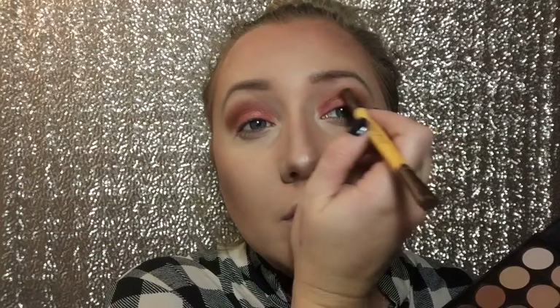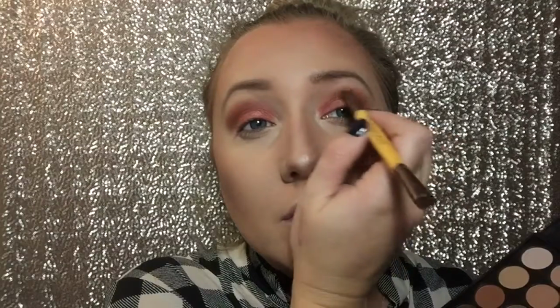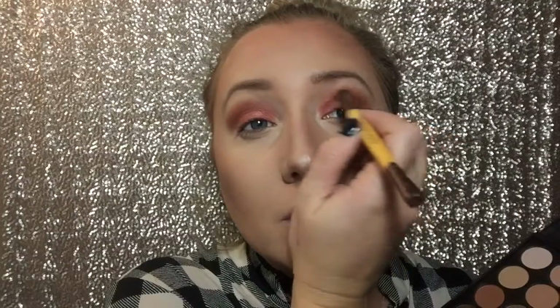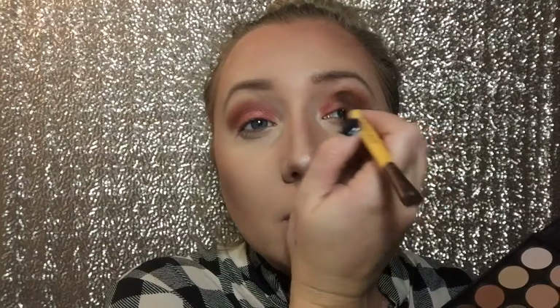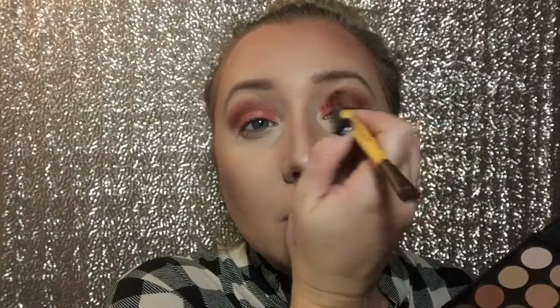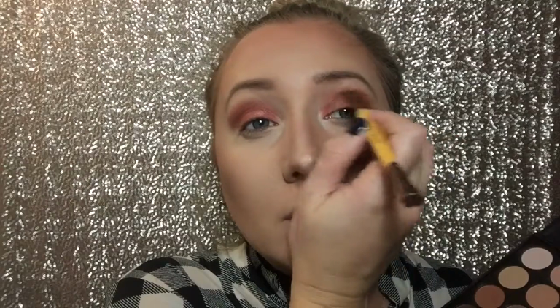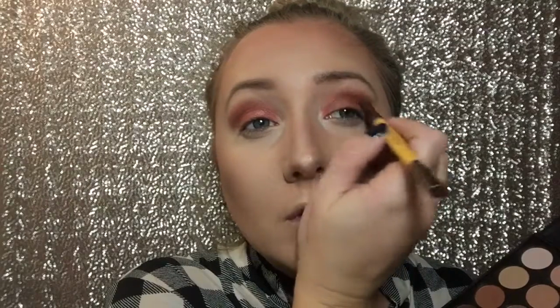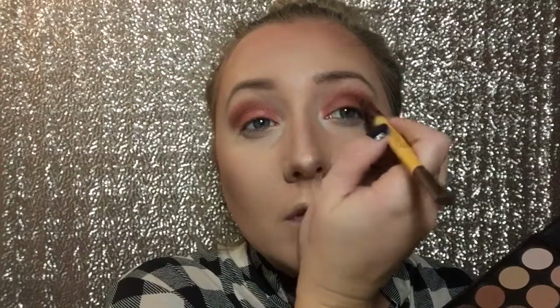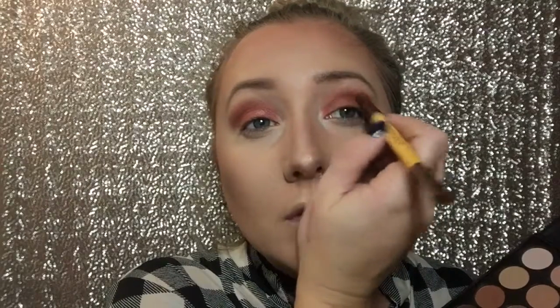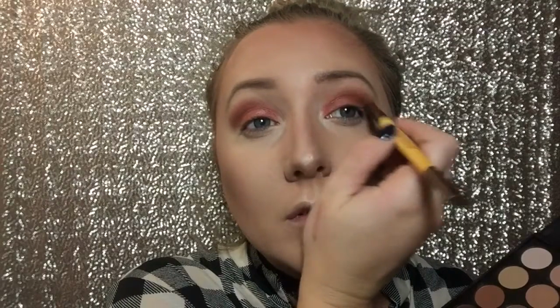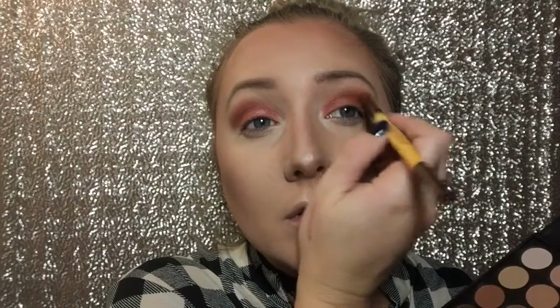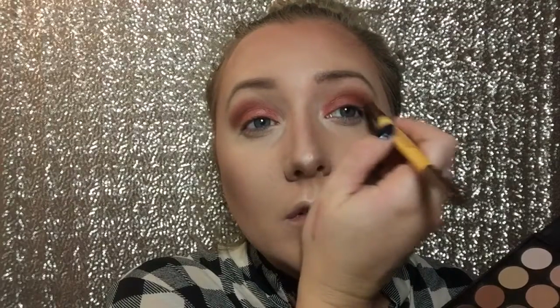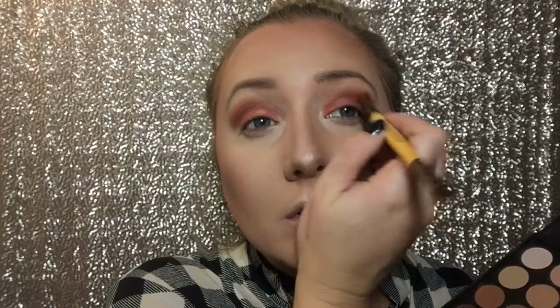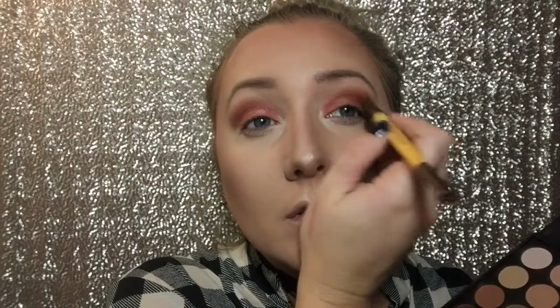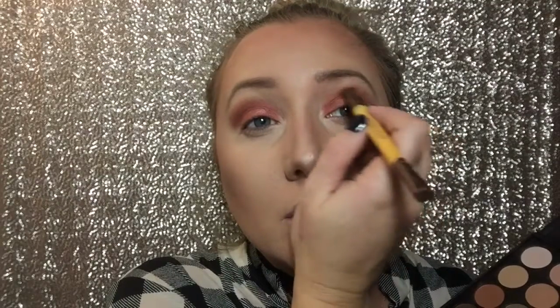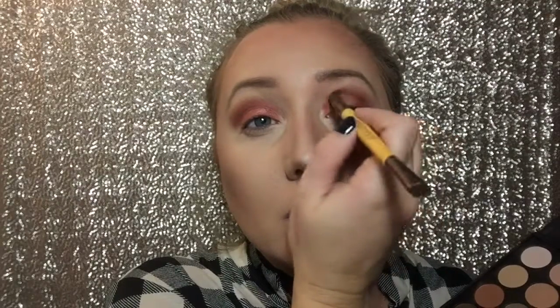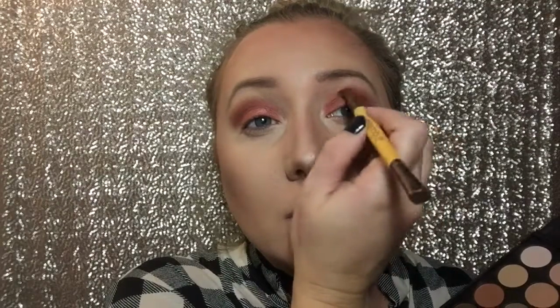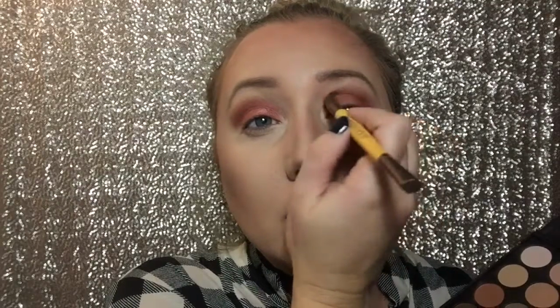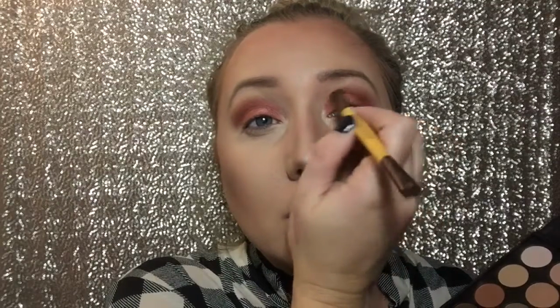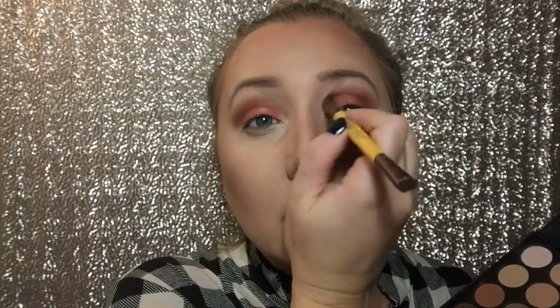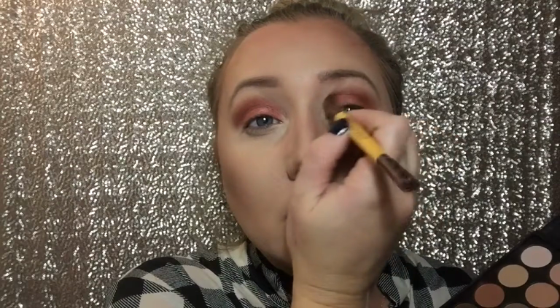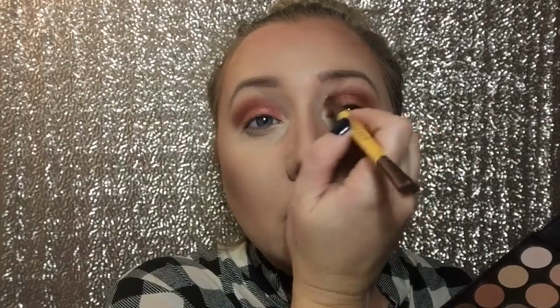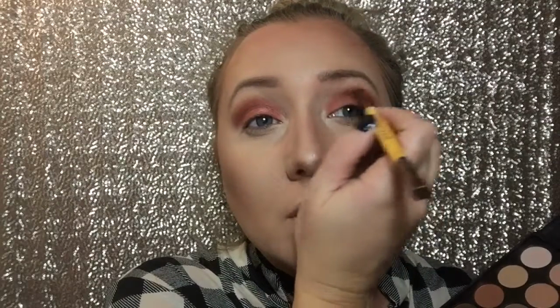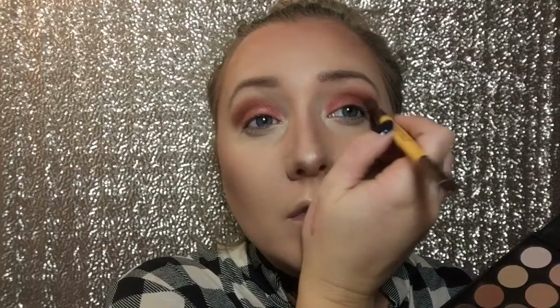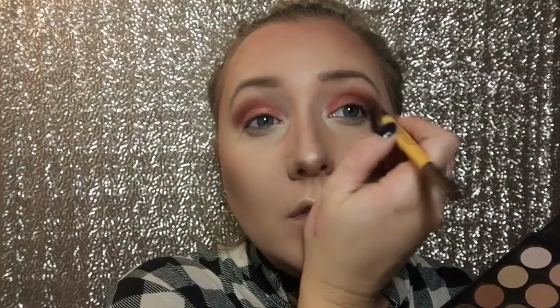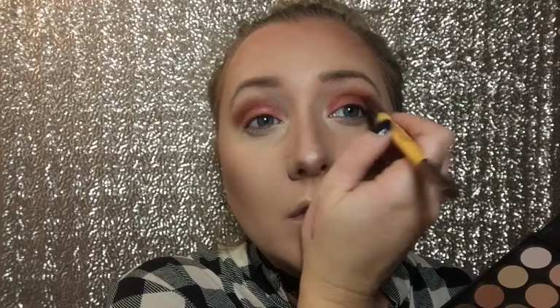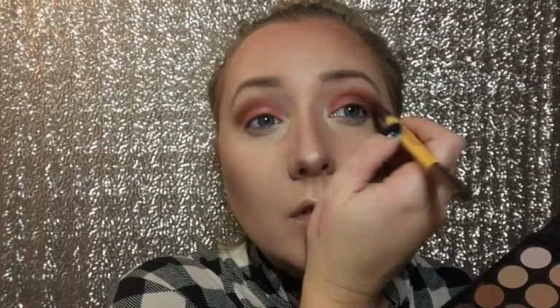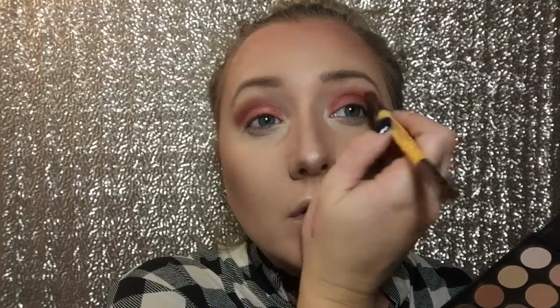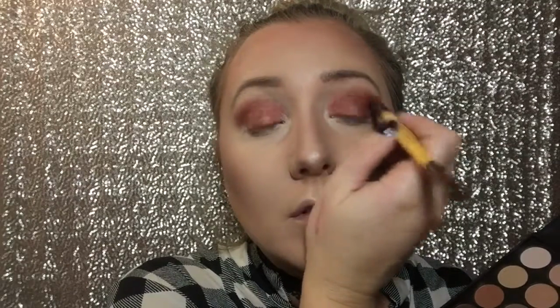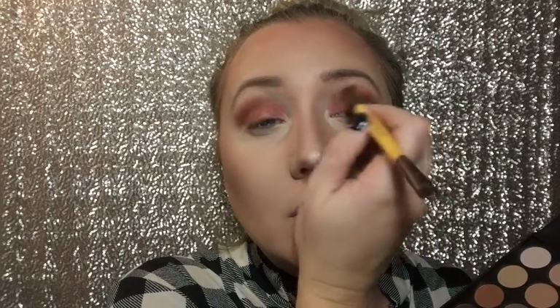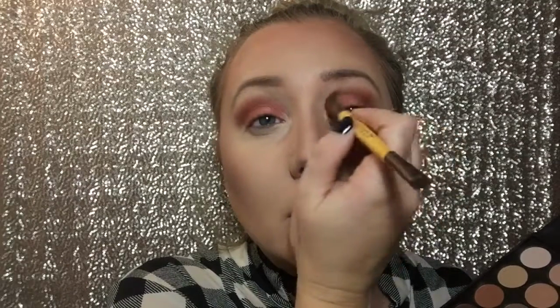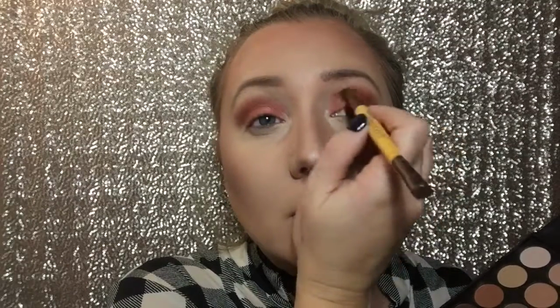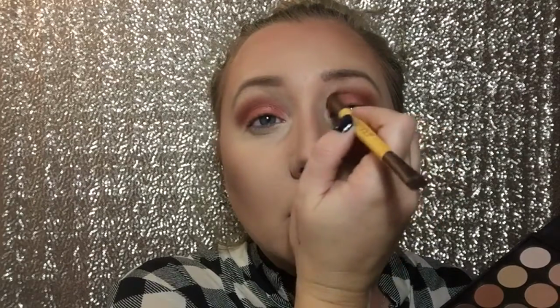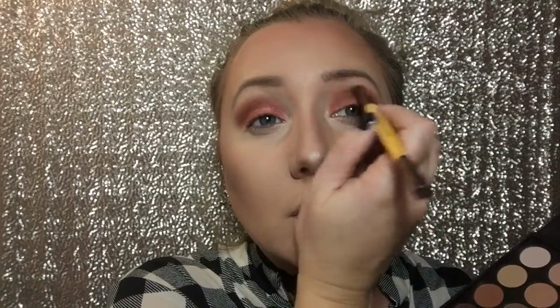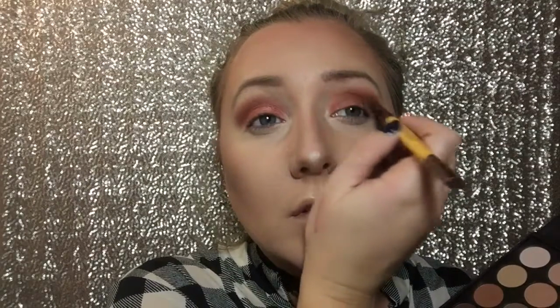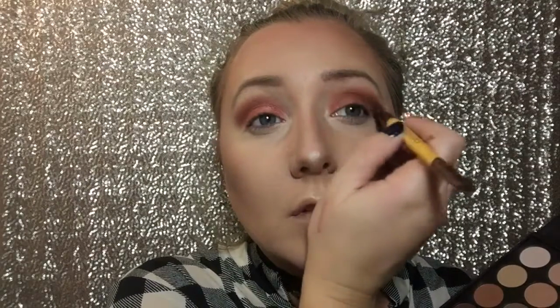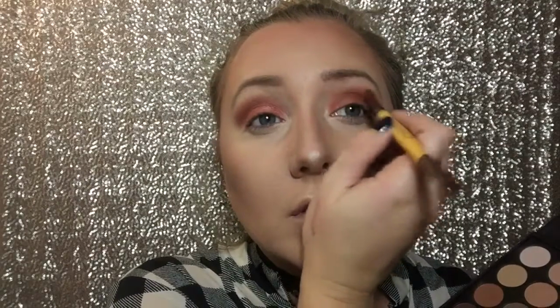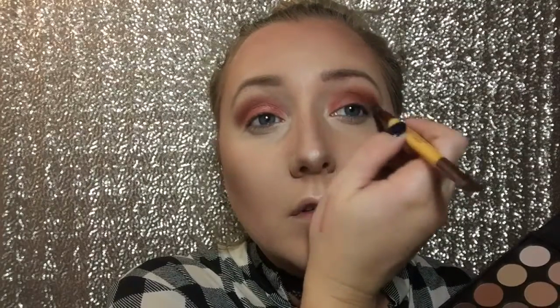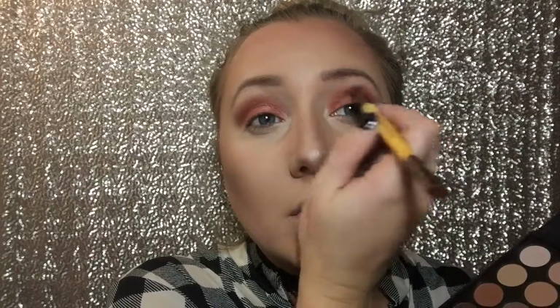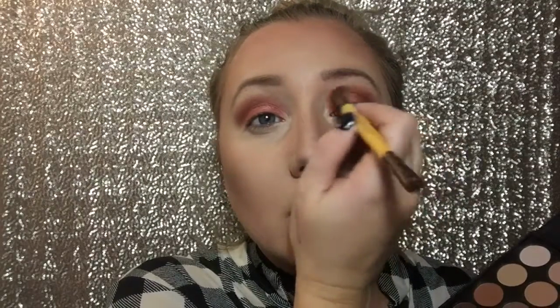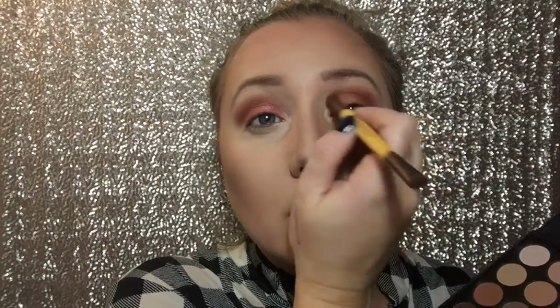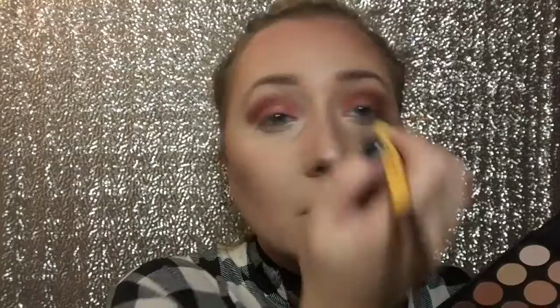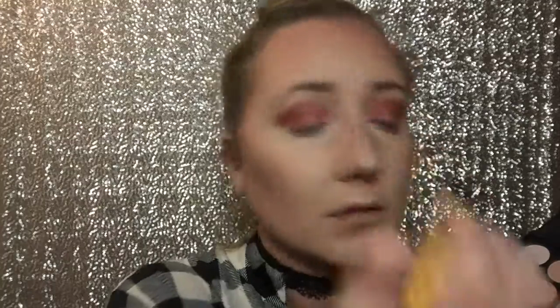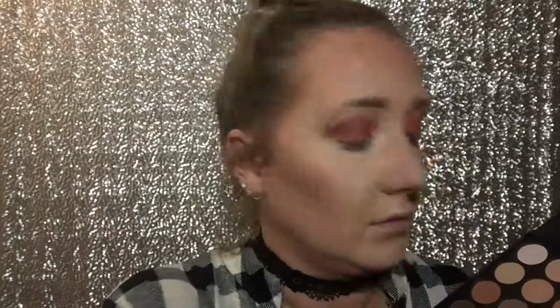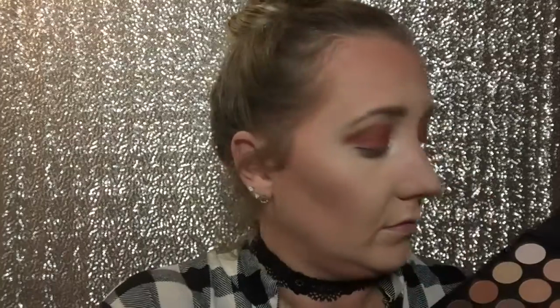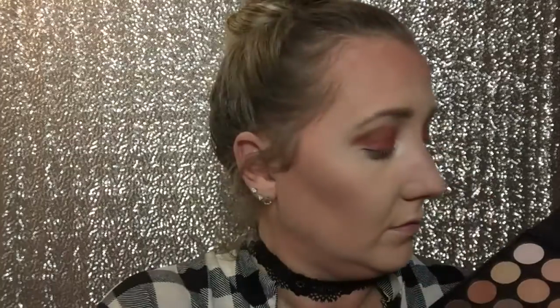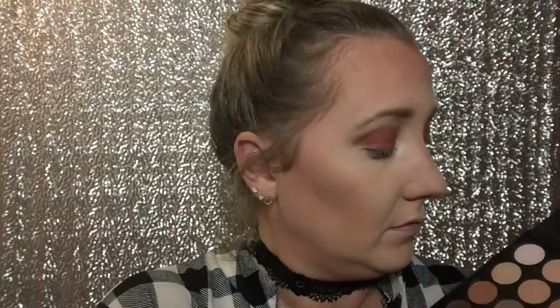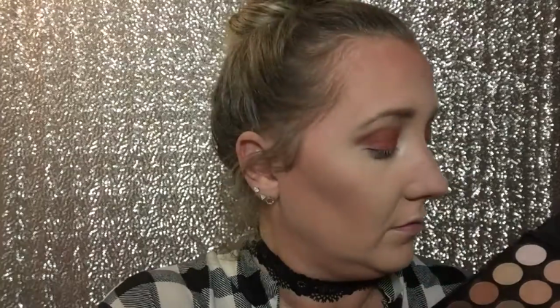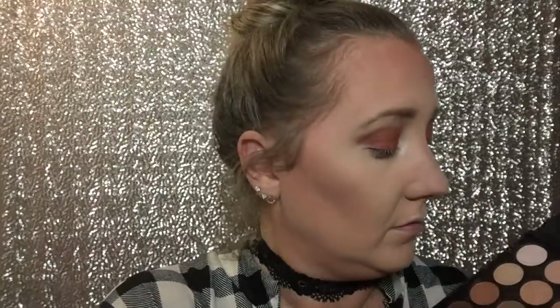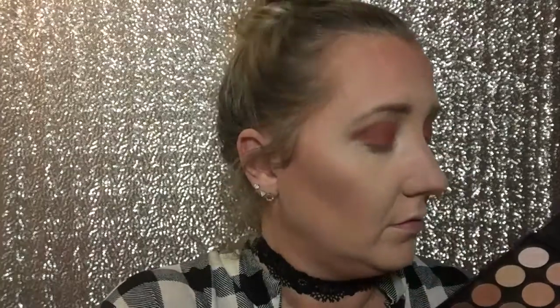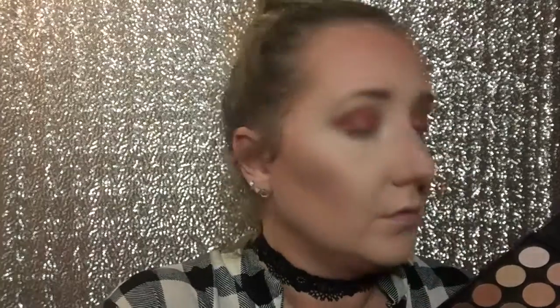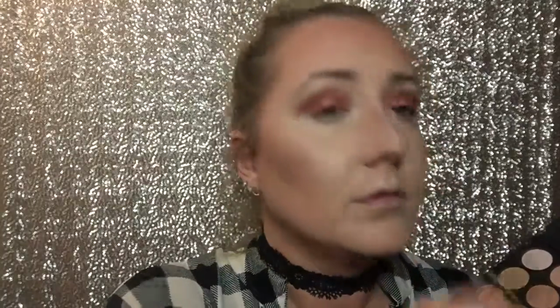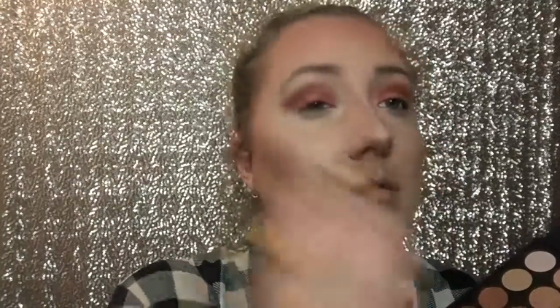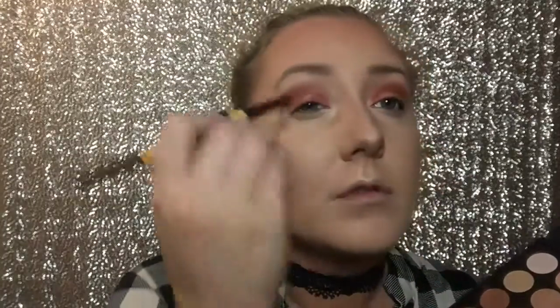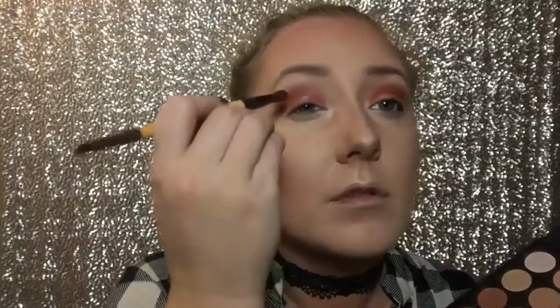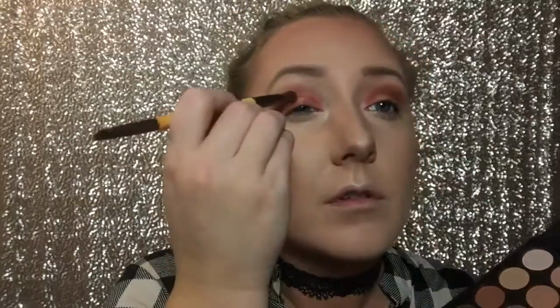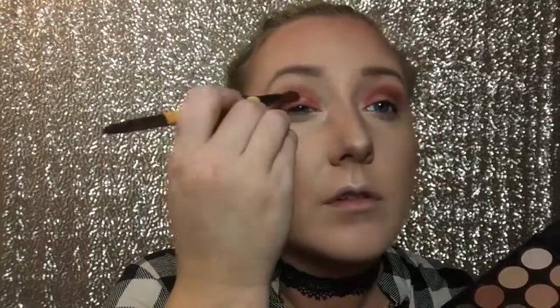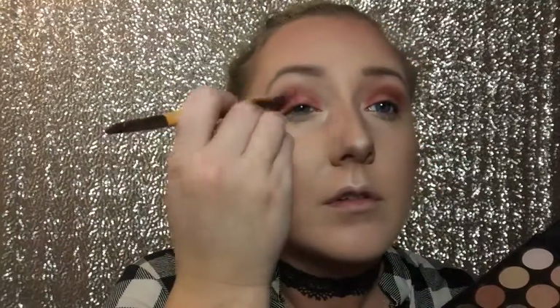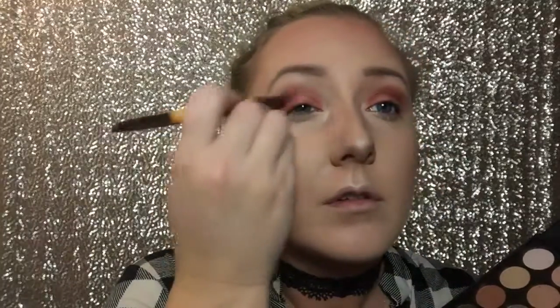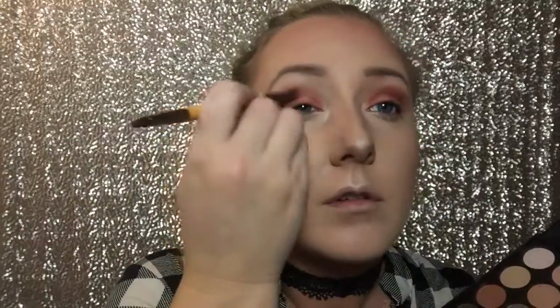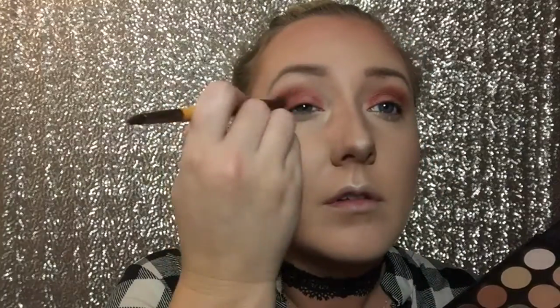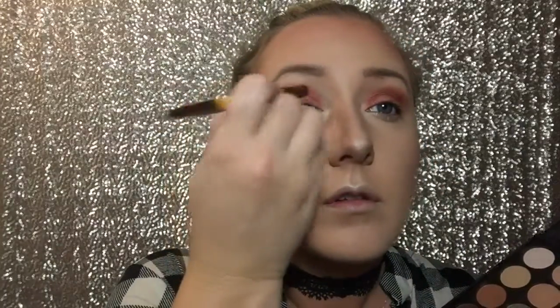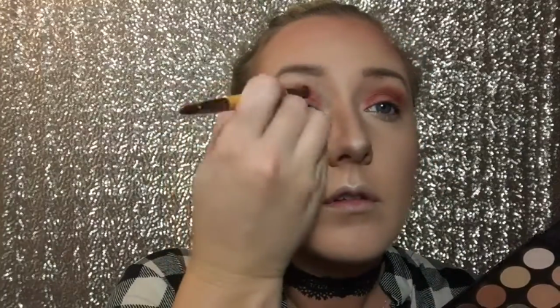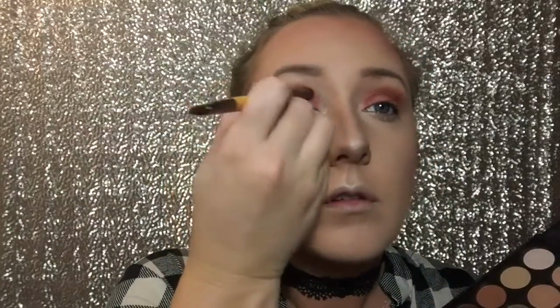Also, this little brush set that I have — I got it at Ulta. It's like four to six brushes and it was like four bucks, and it's awesome.